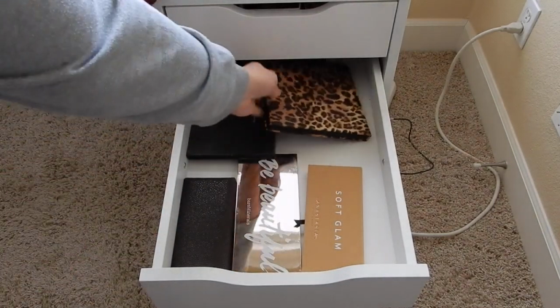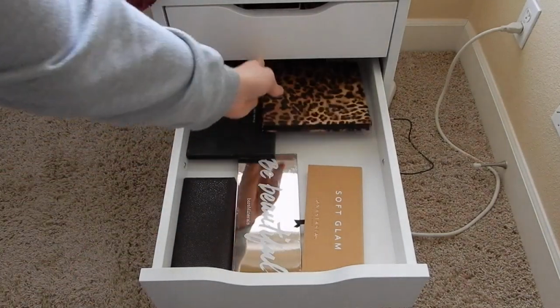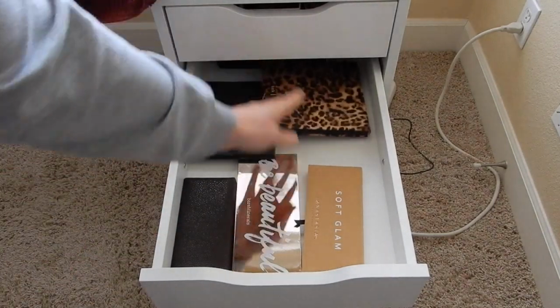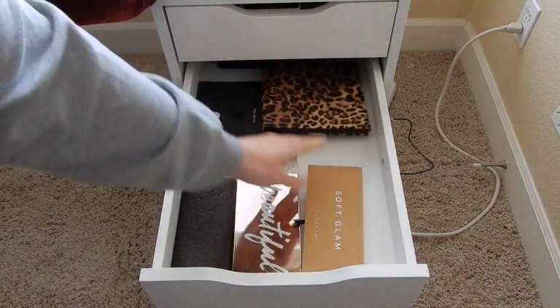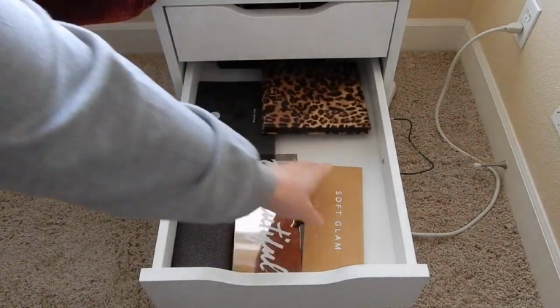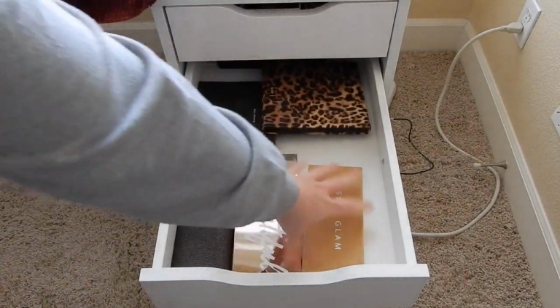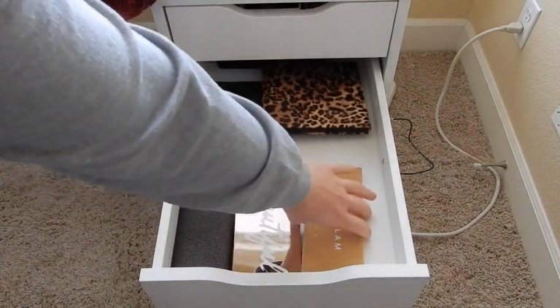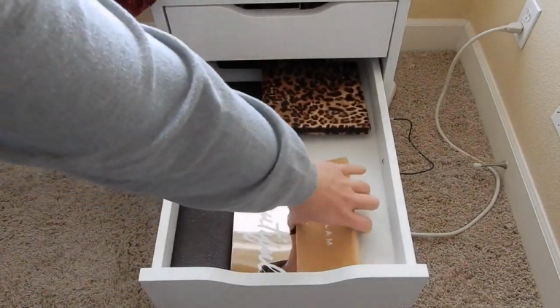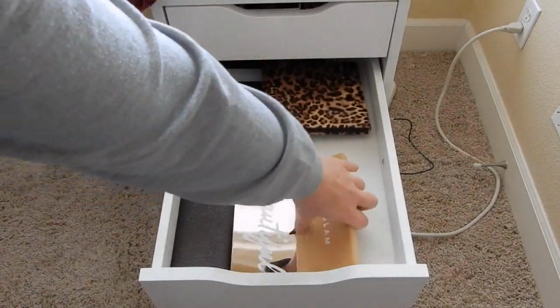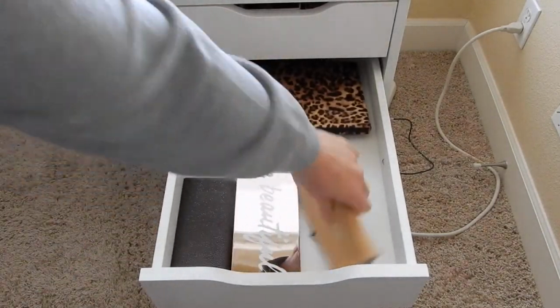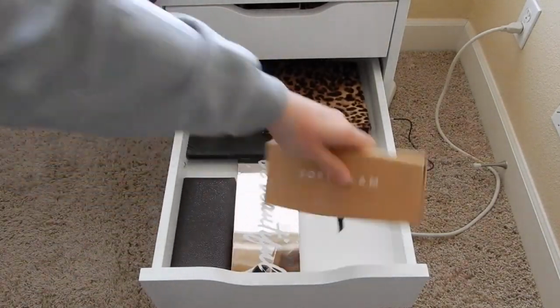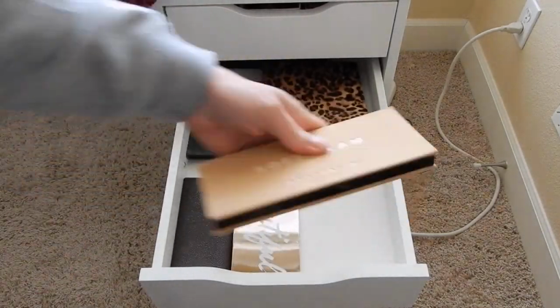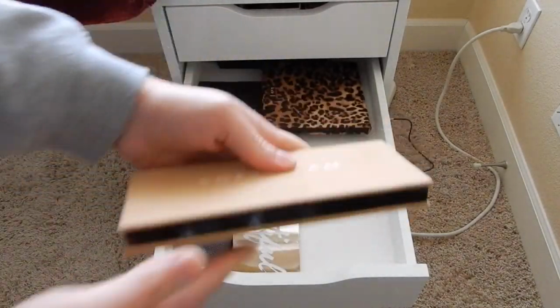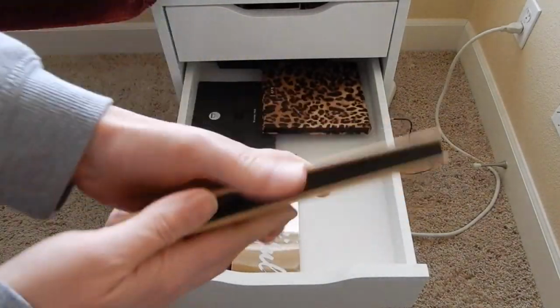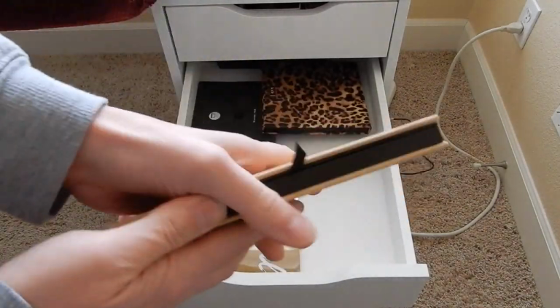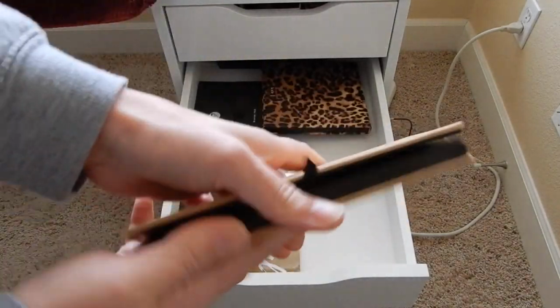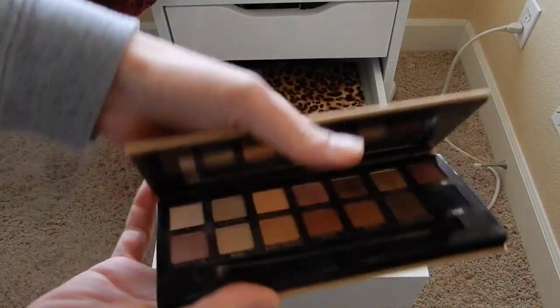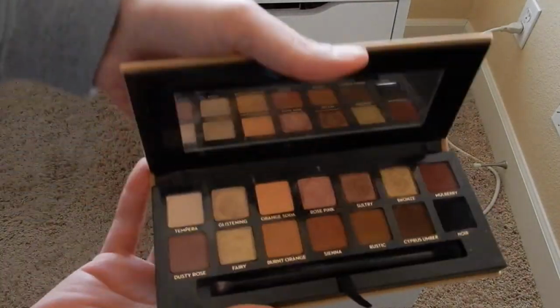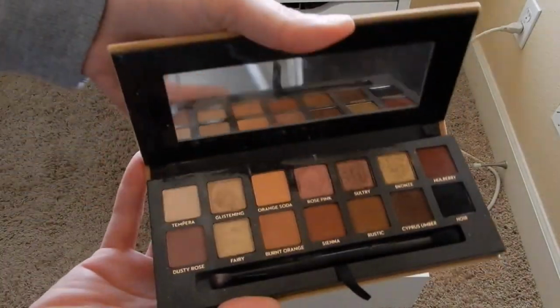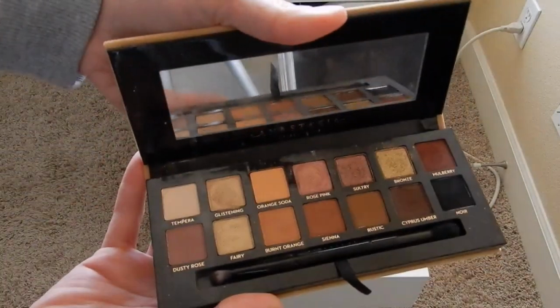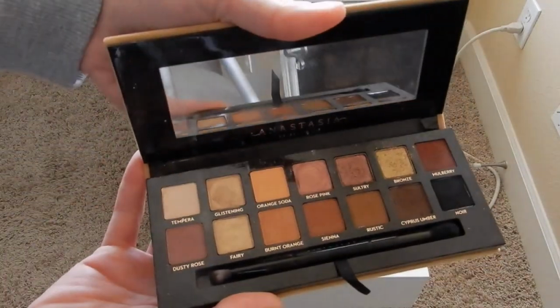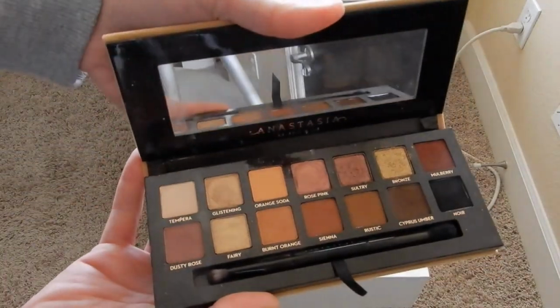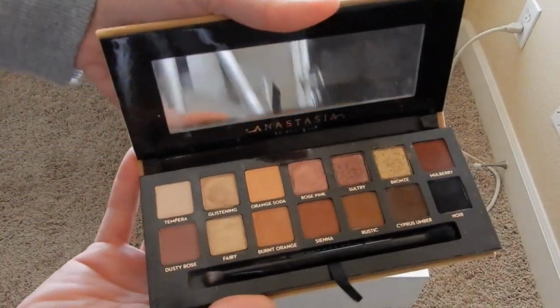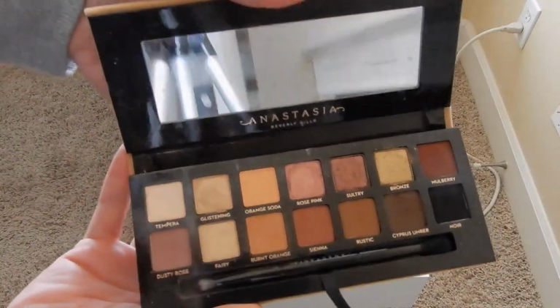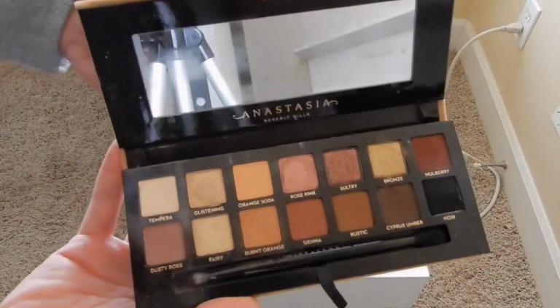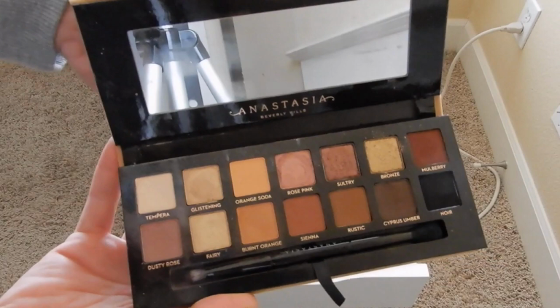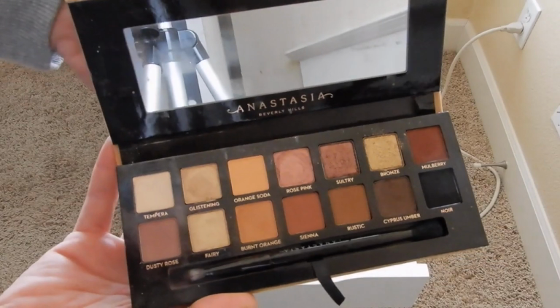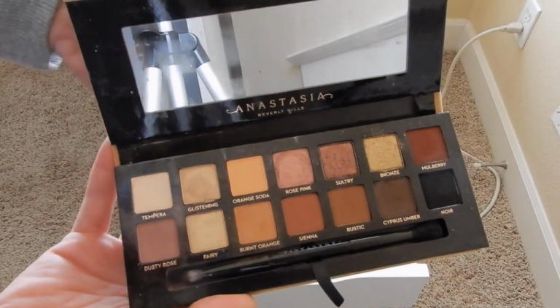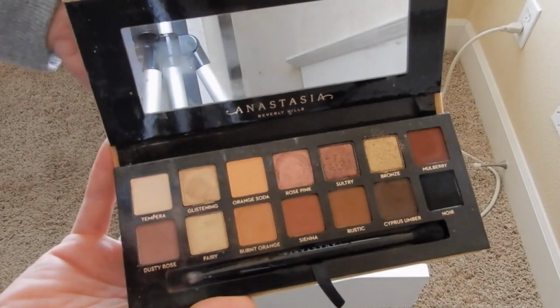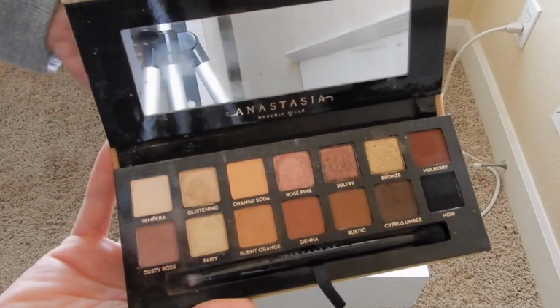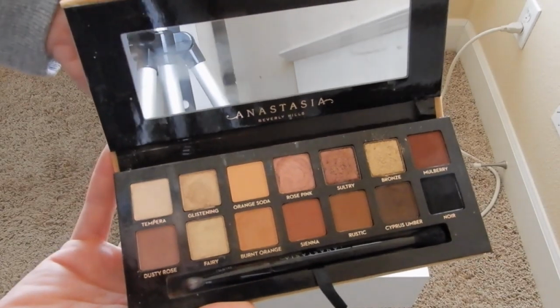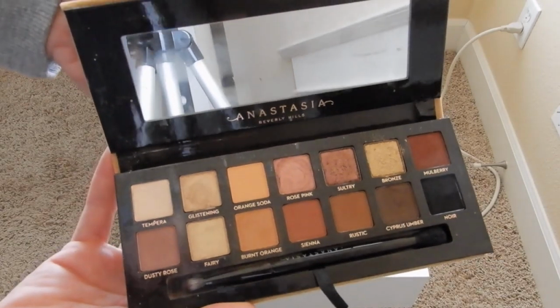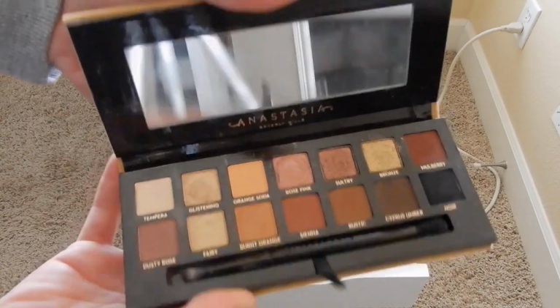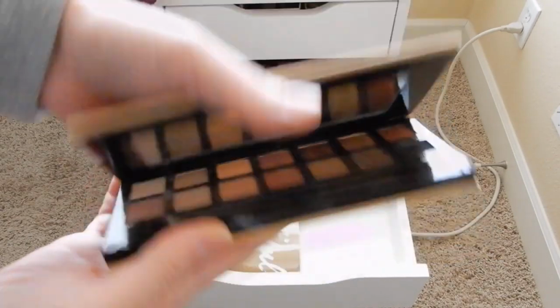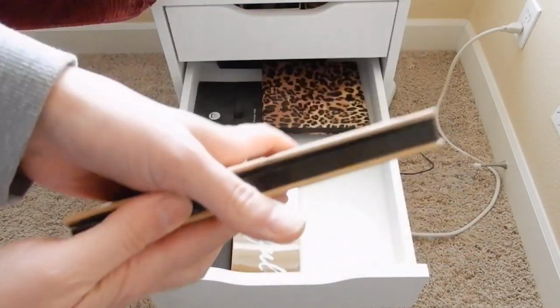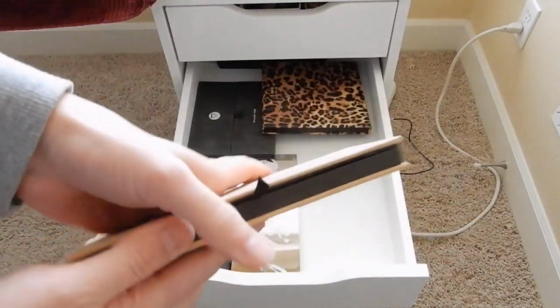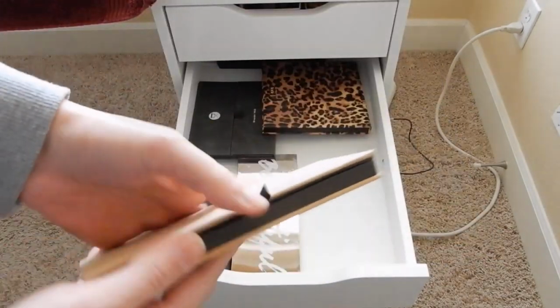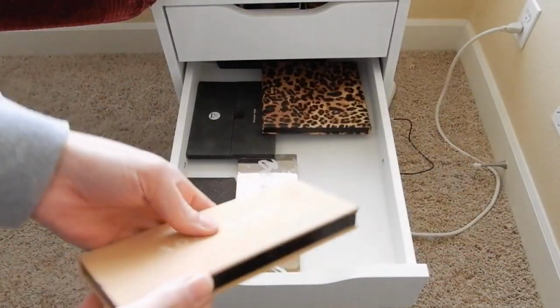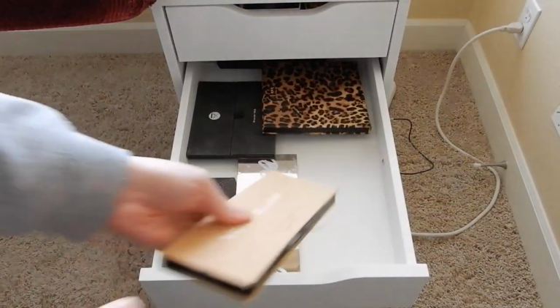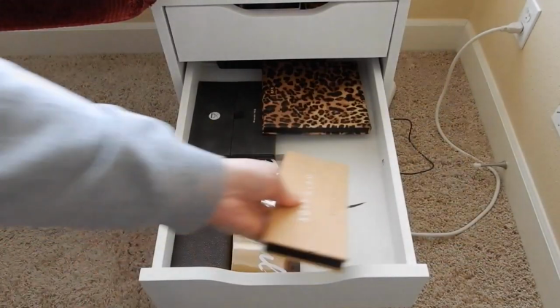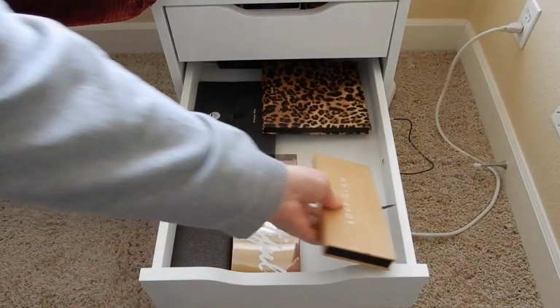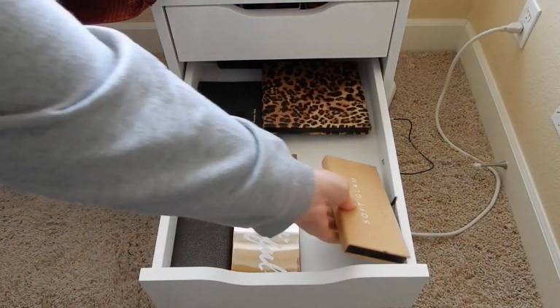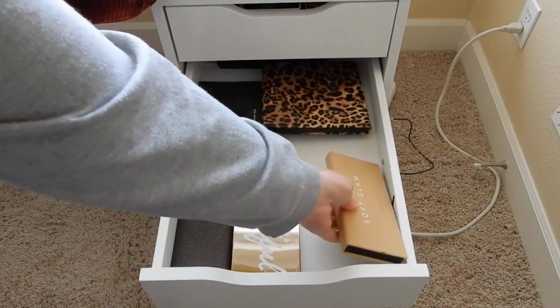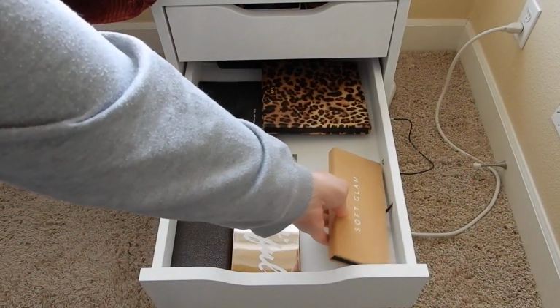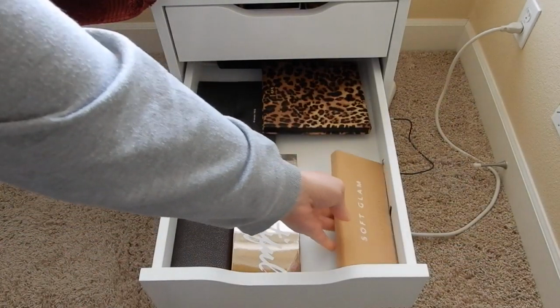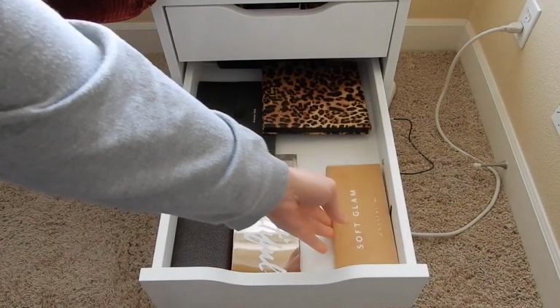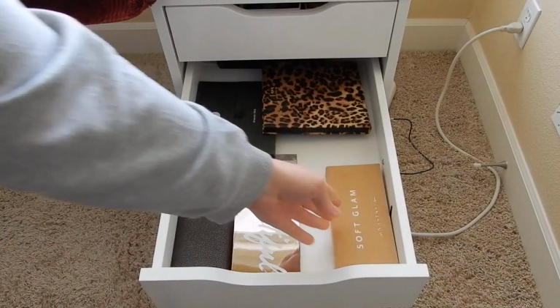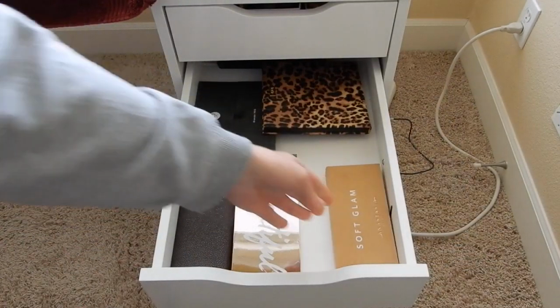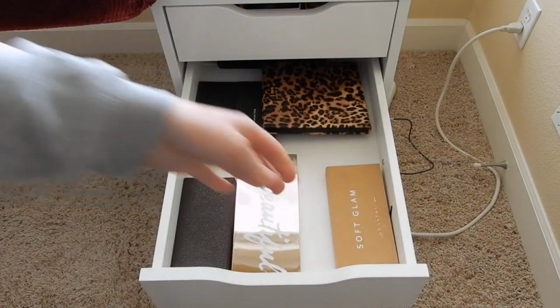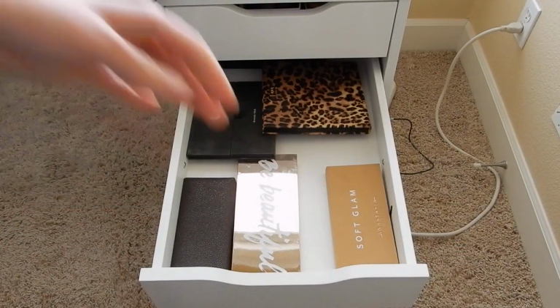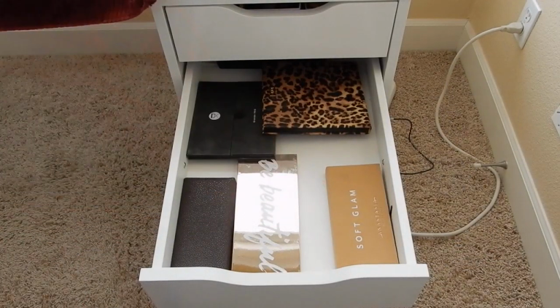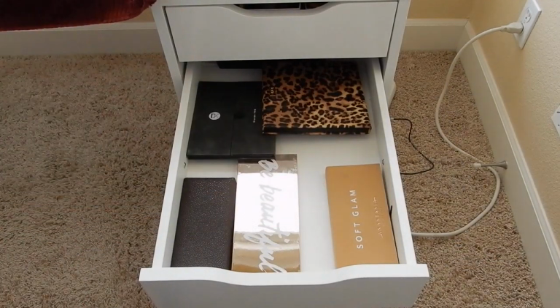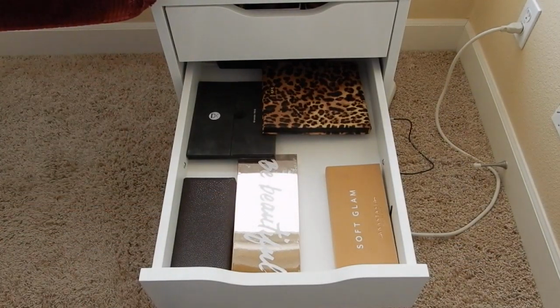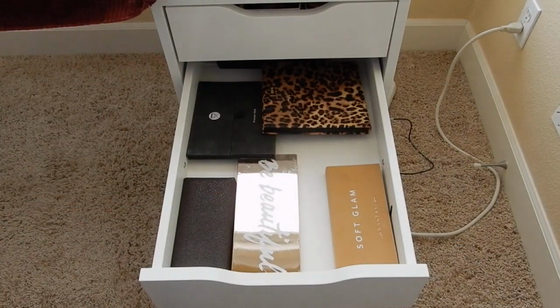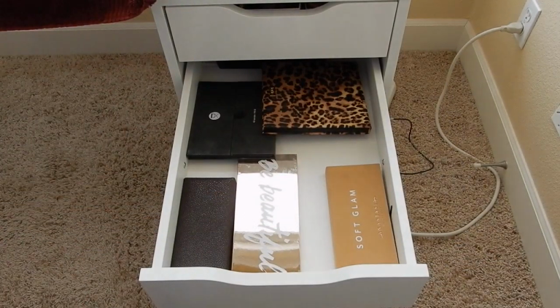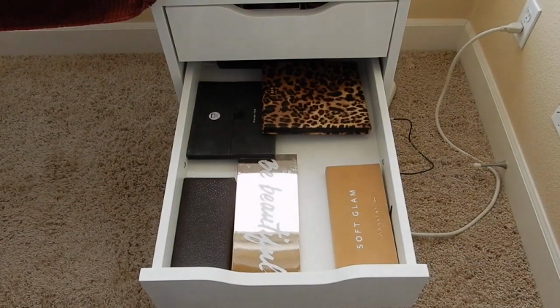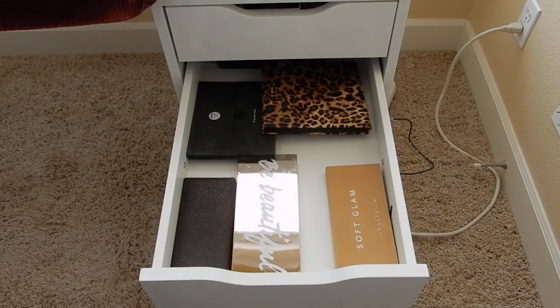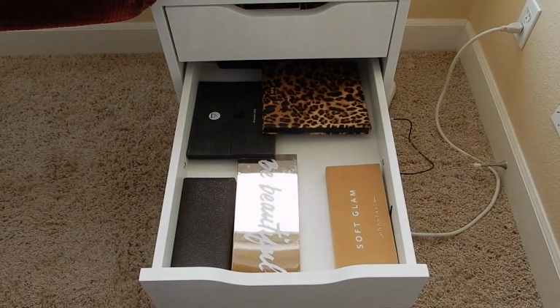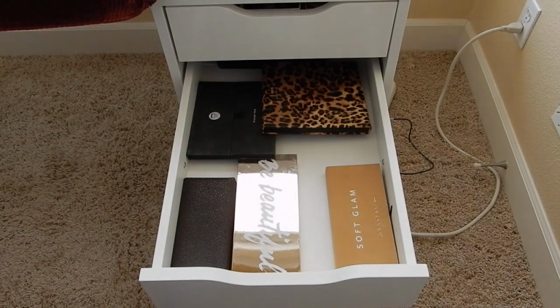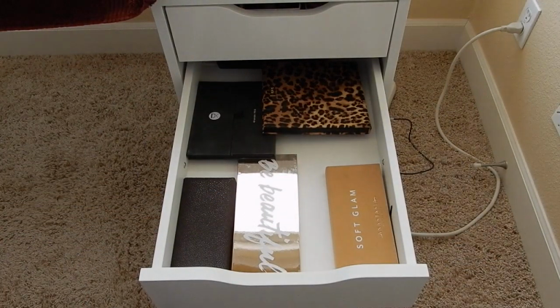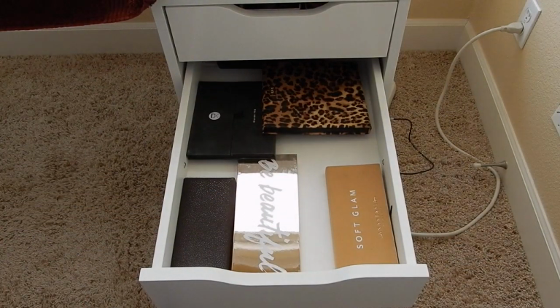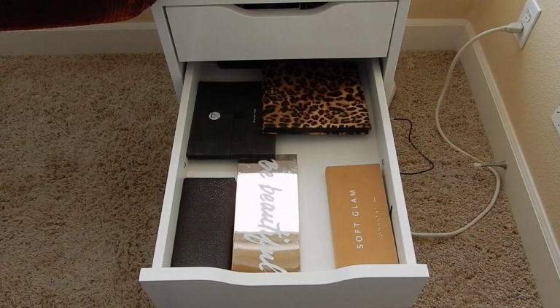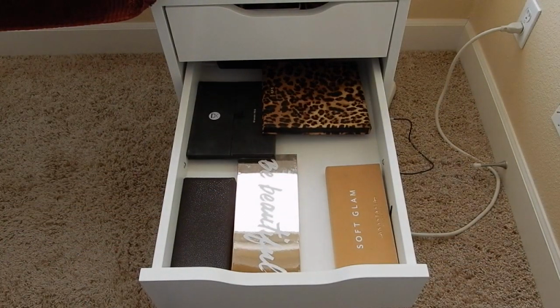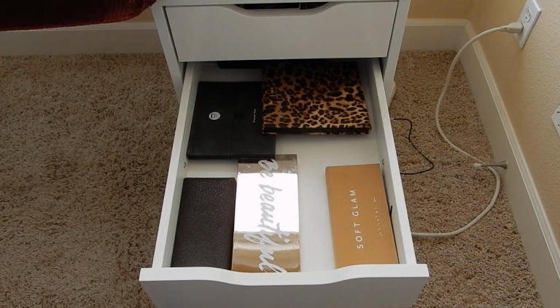I have Anastasia Soft Glam which most of you know what that looks like. I haven't used it in a while so I'm busting it out.